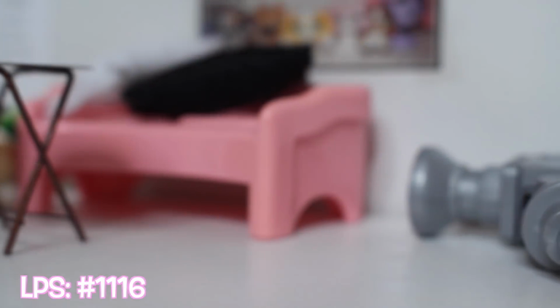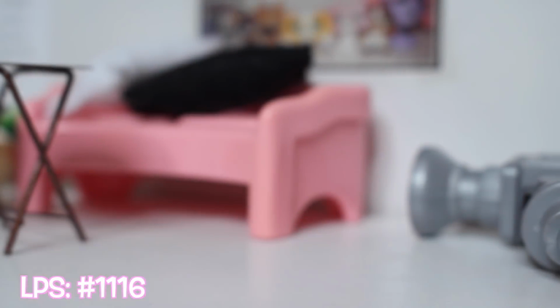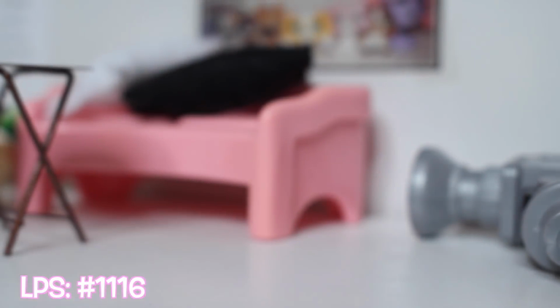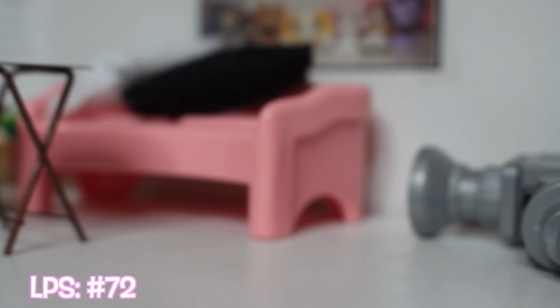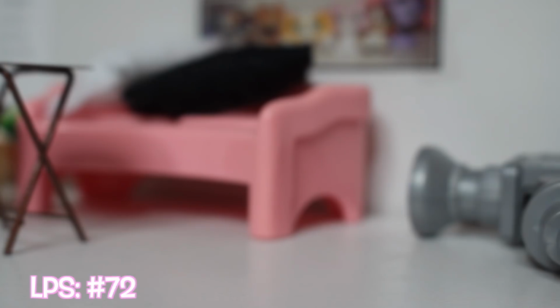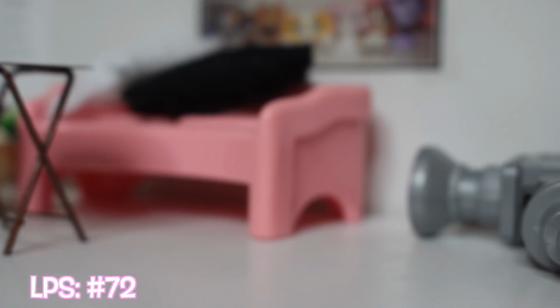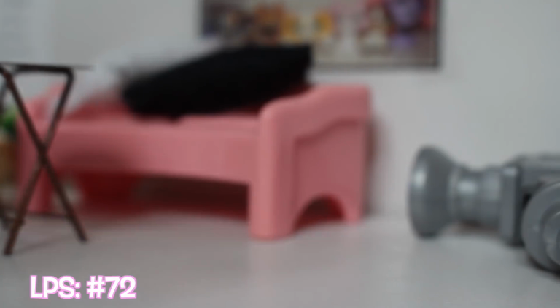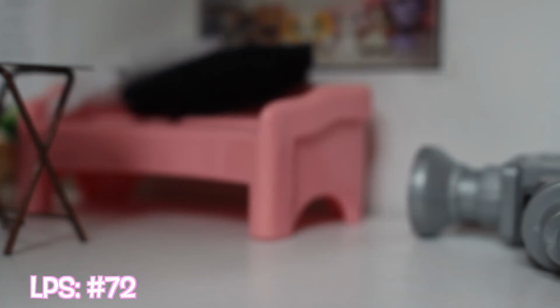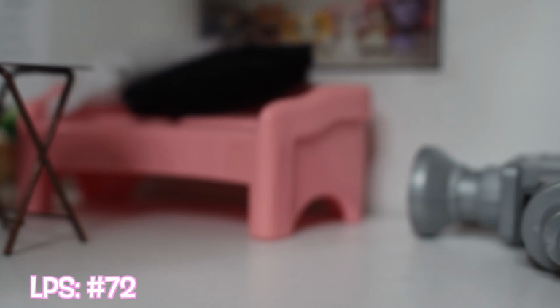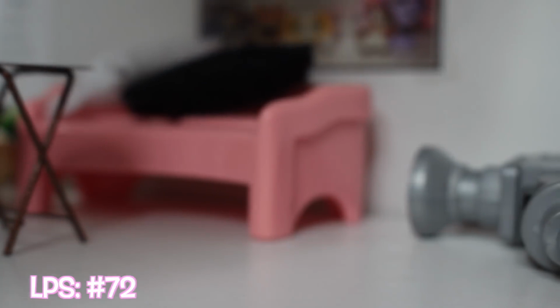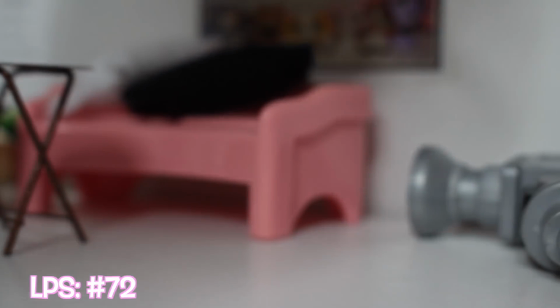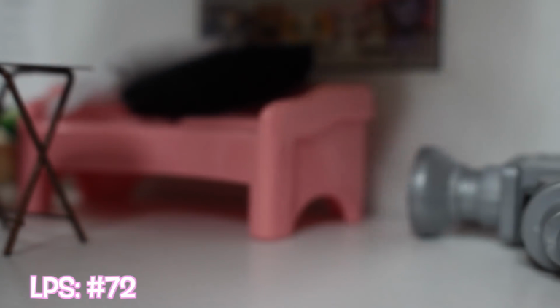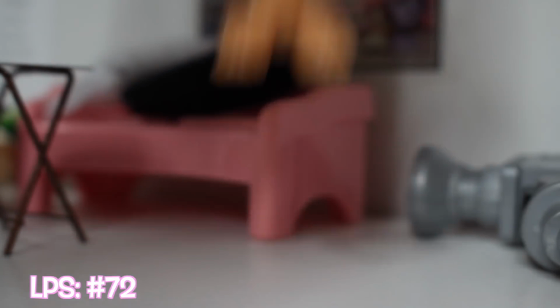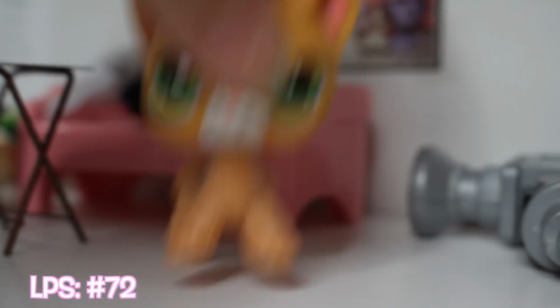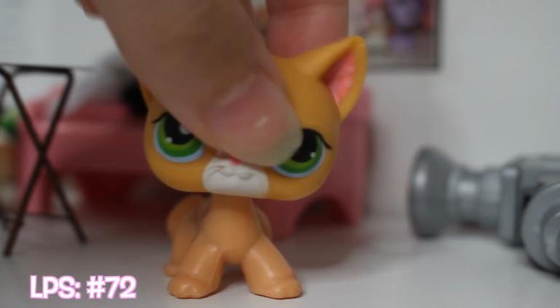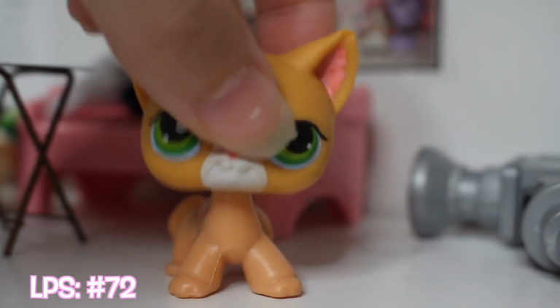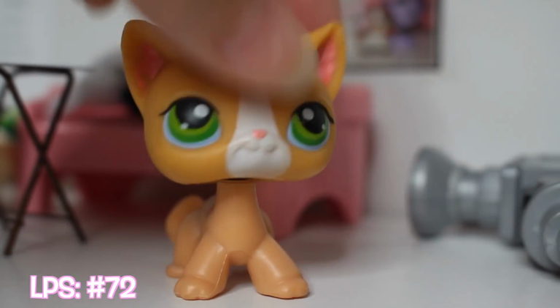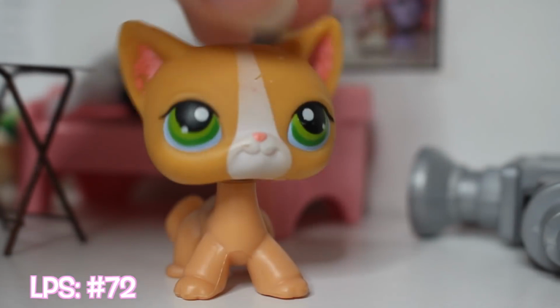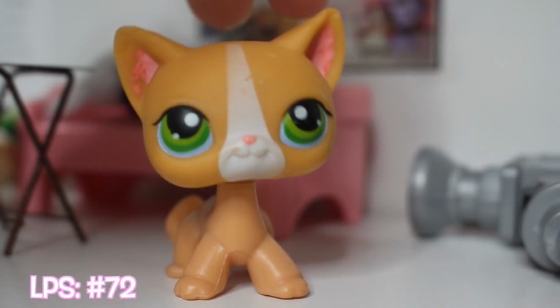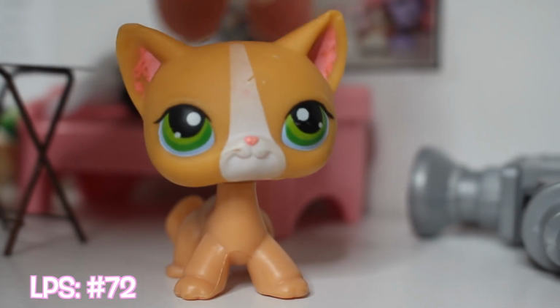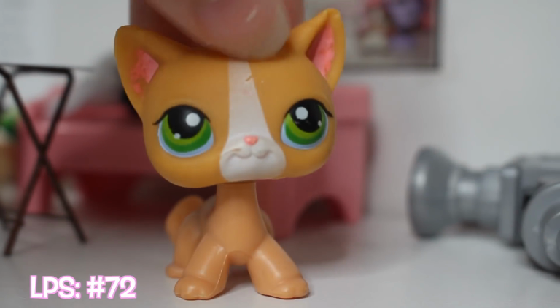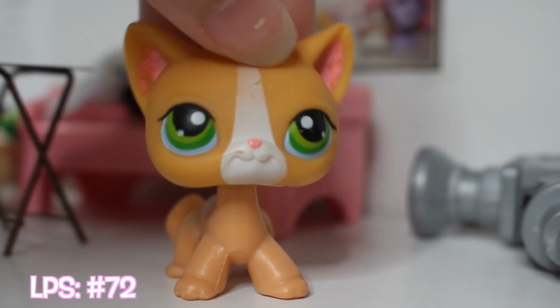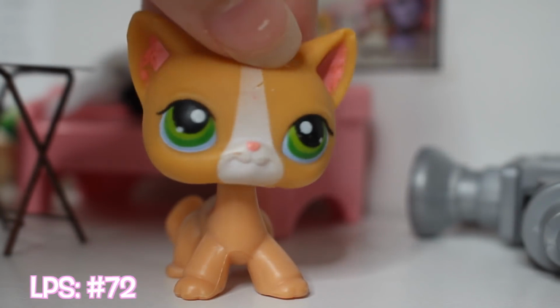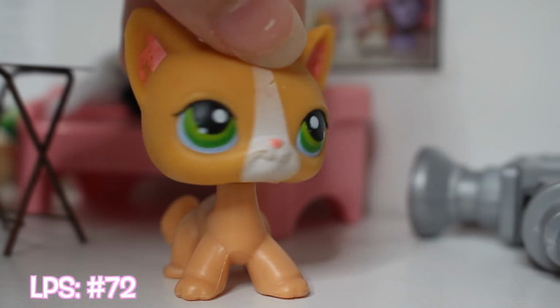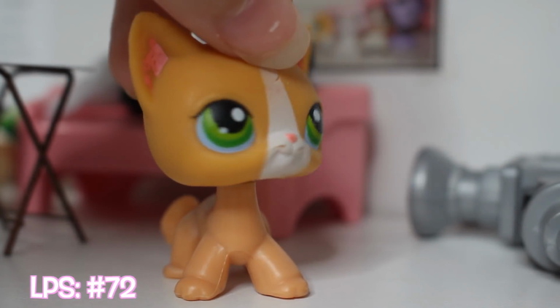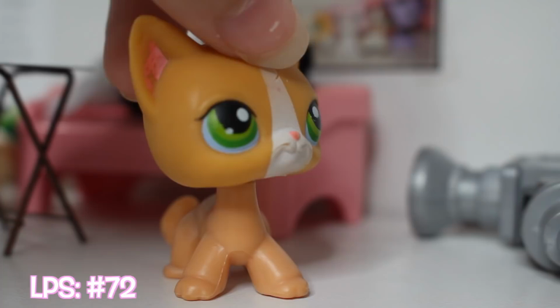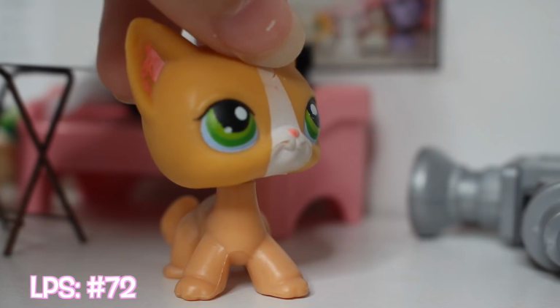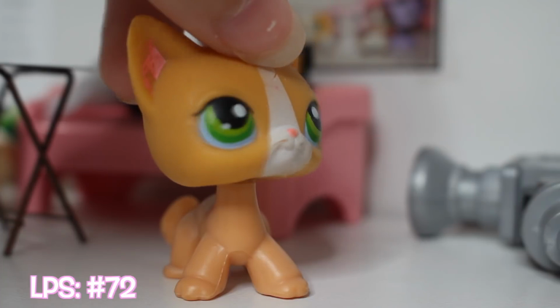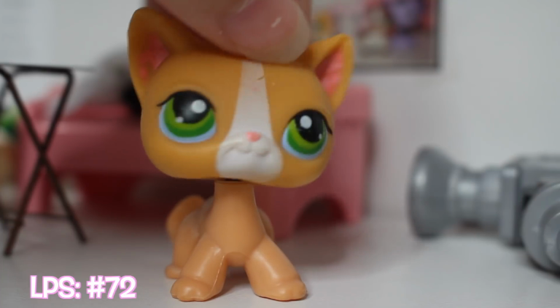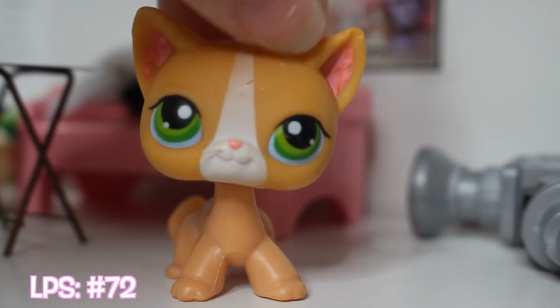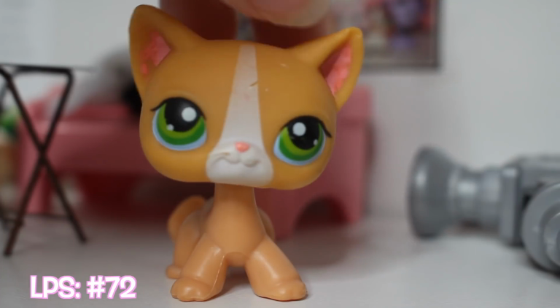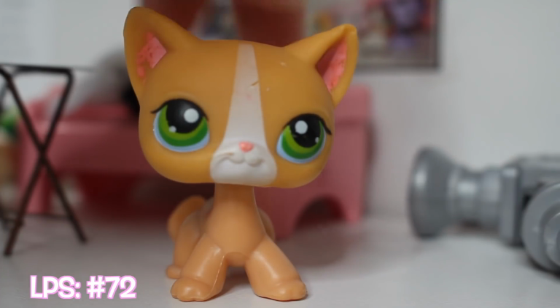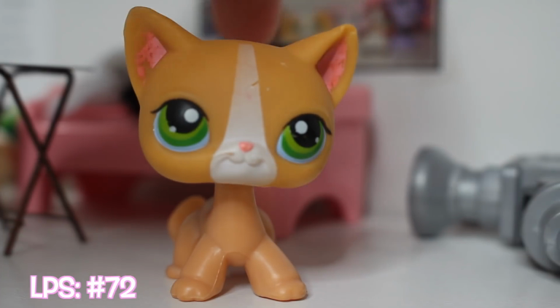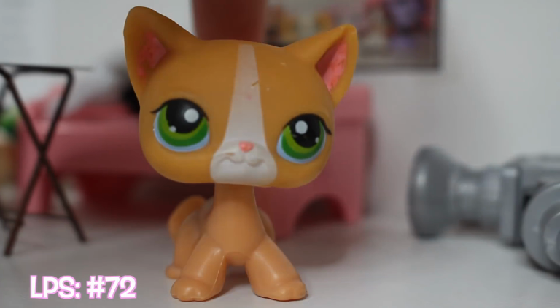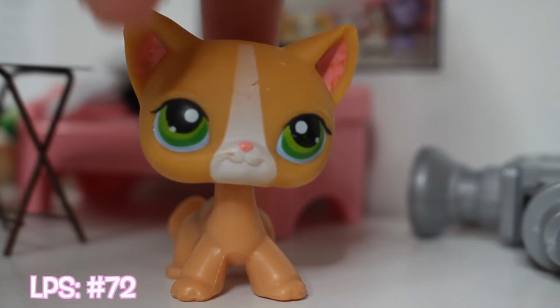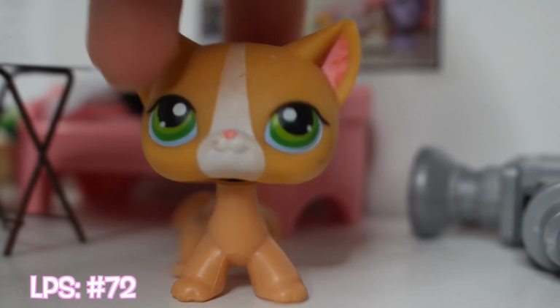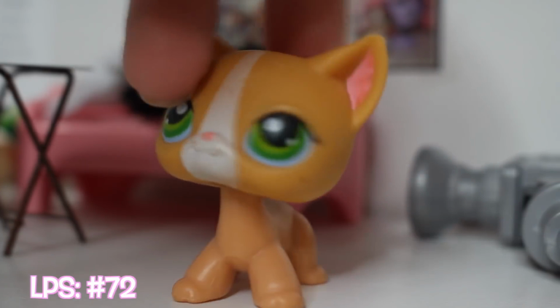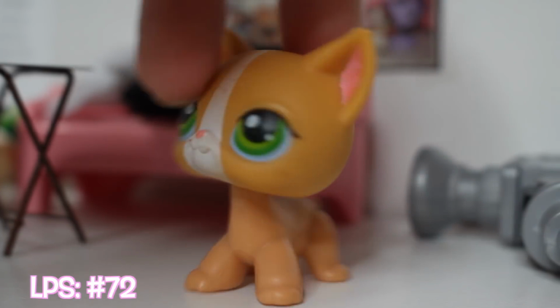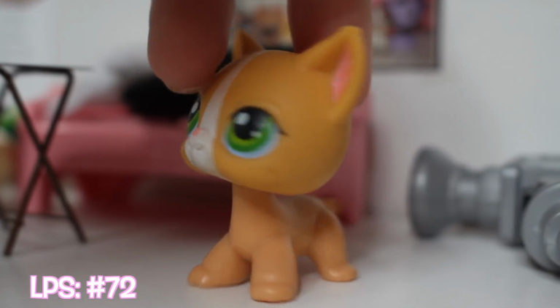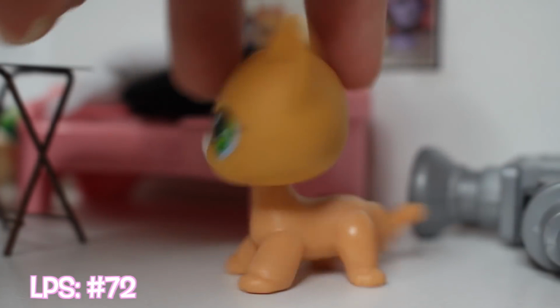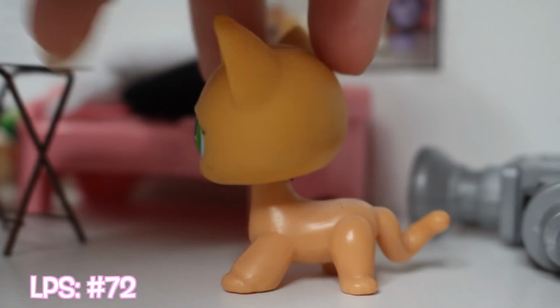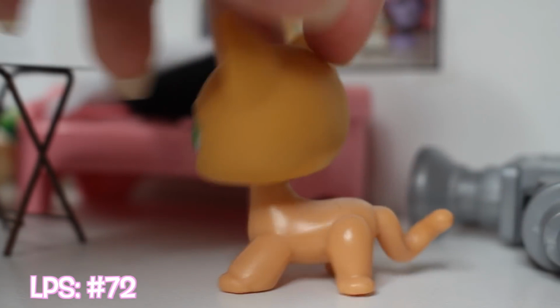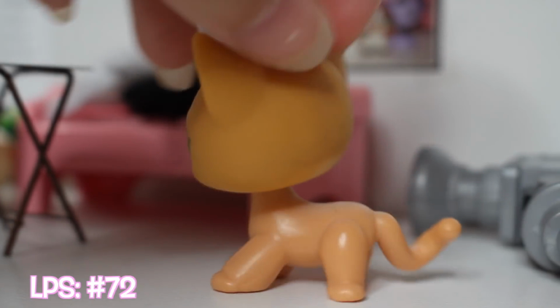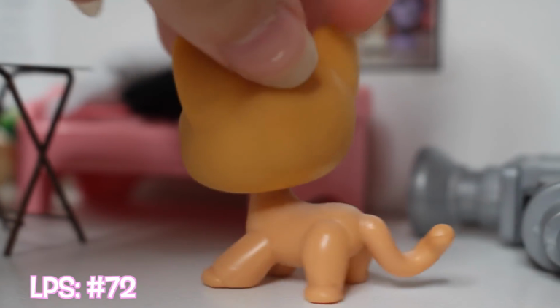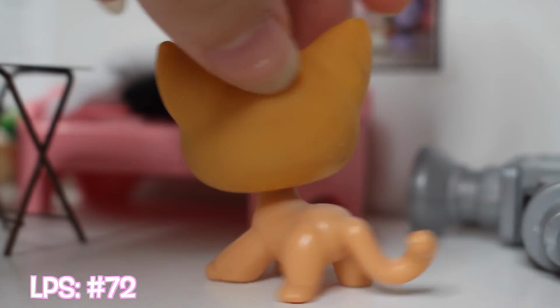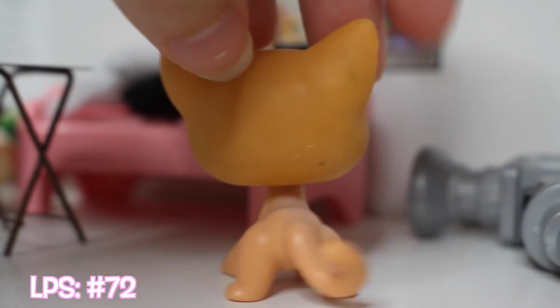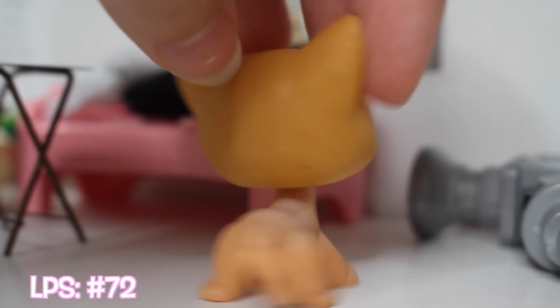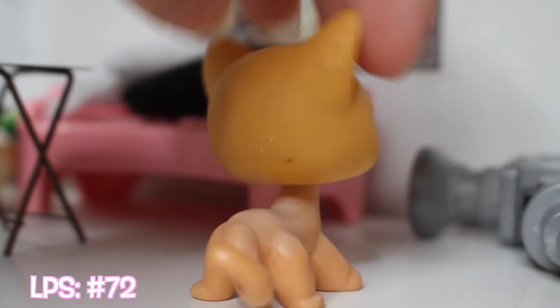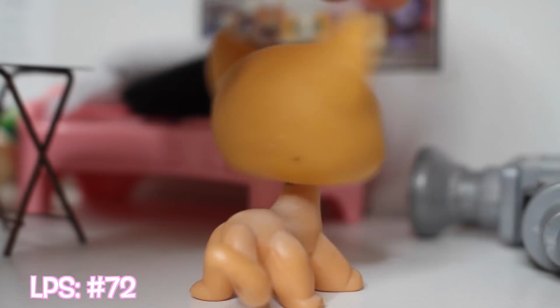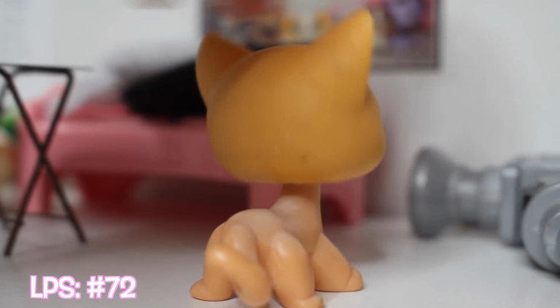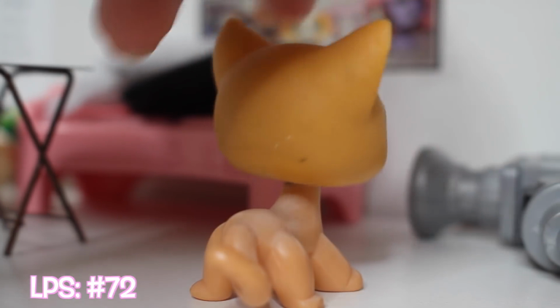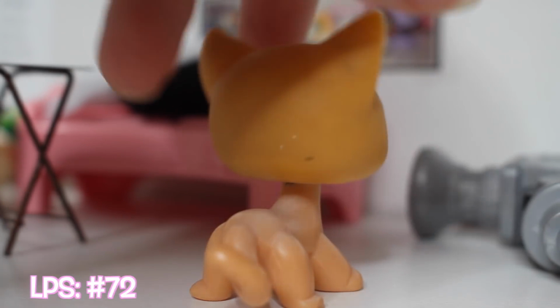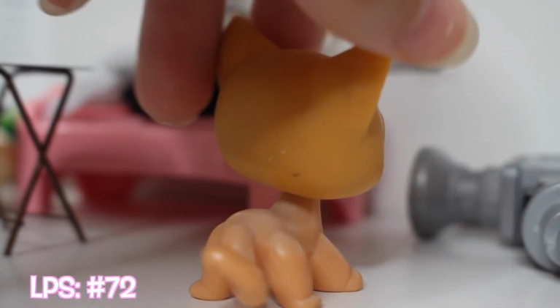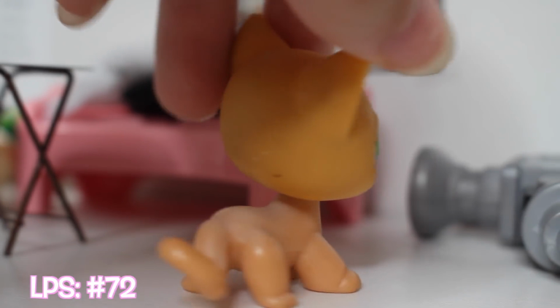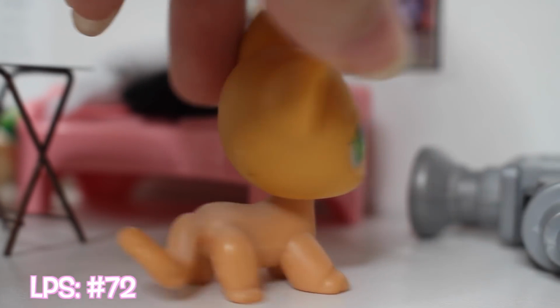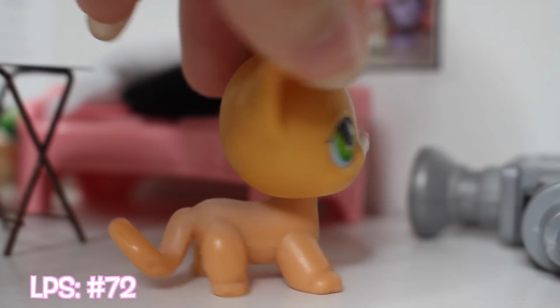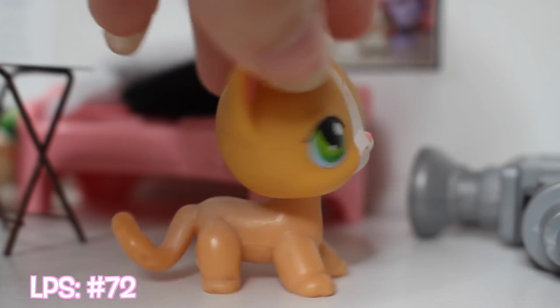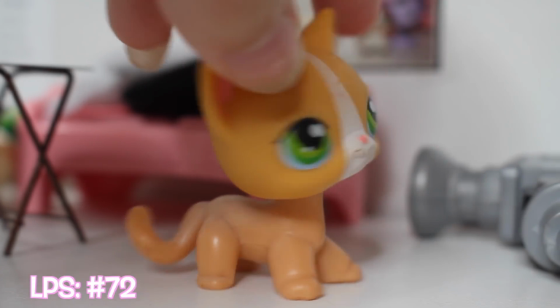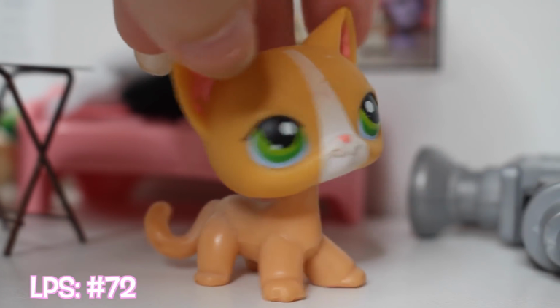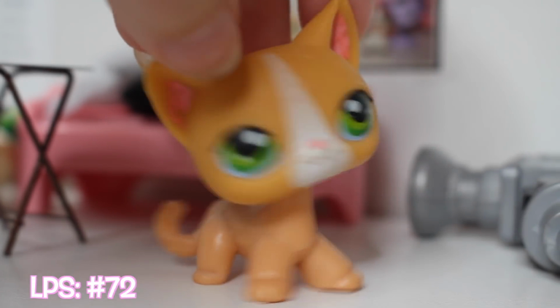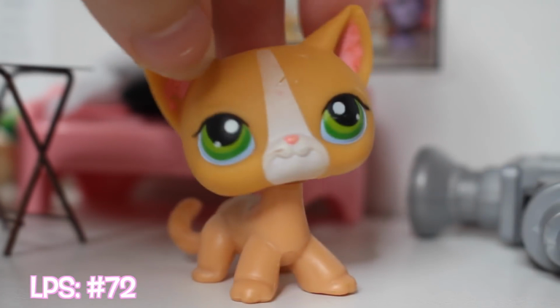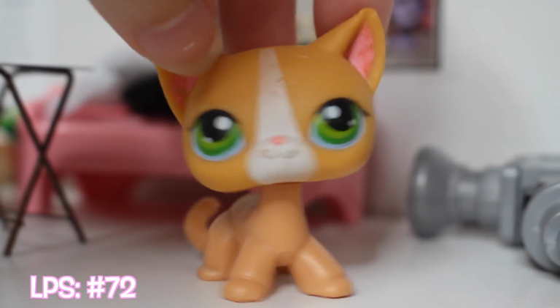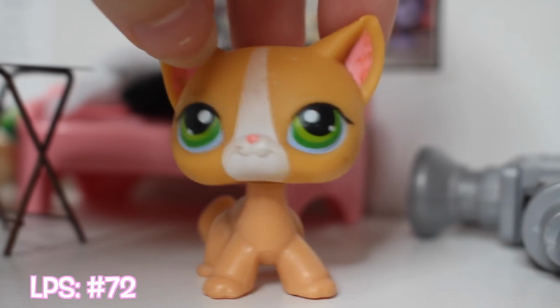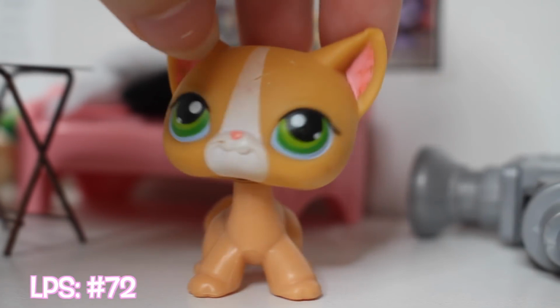And this last cat, also pretty old, not in the best condition, but still really cute and I still like it.